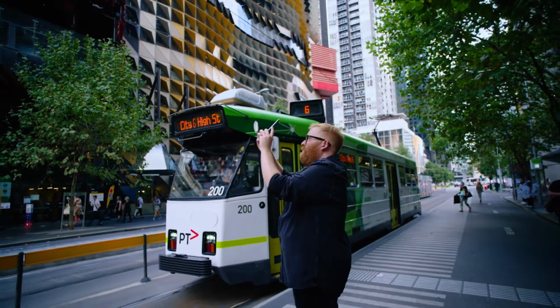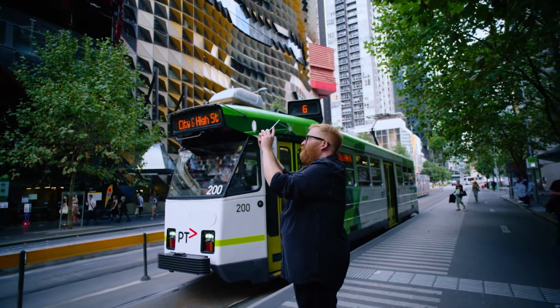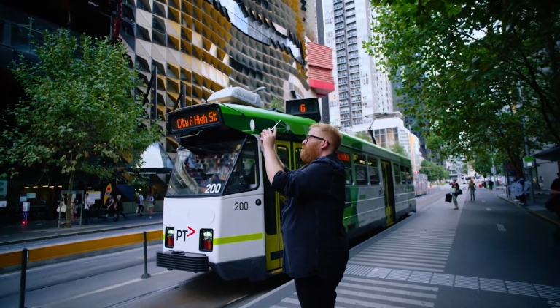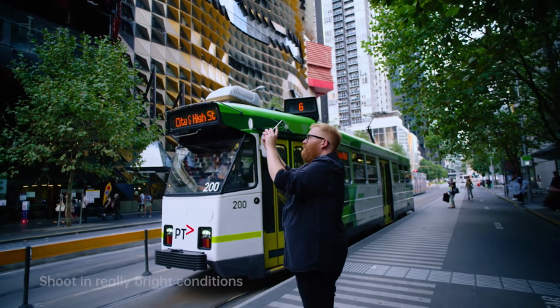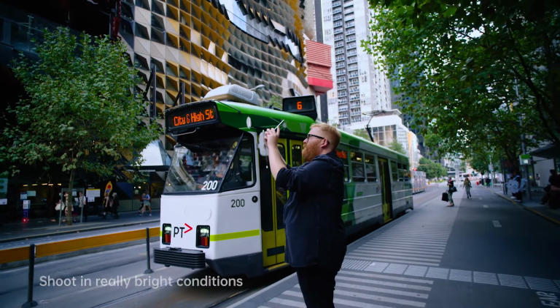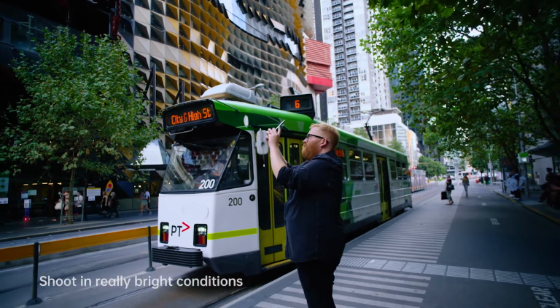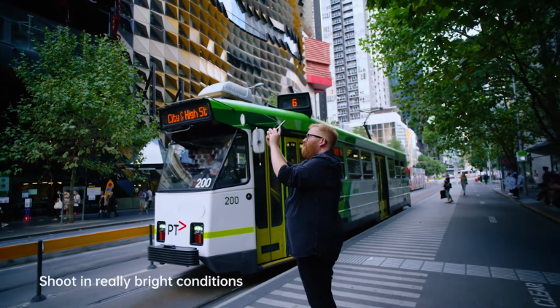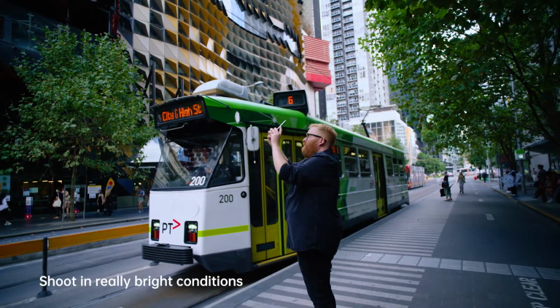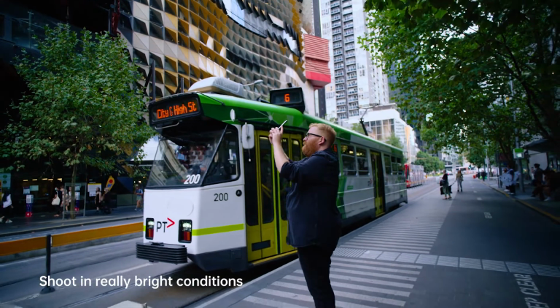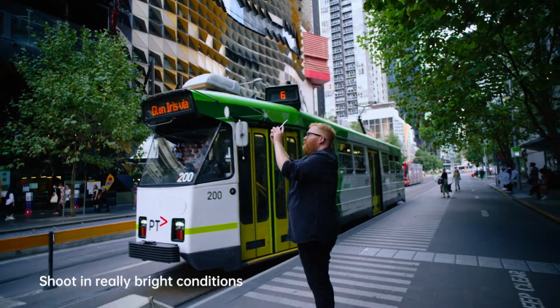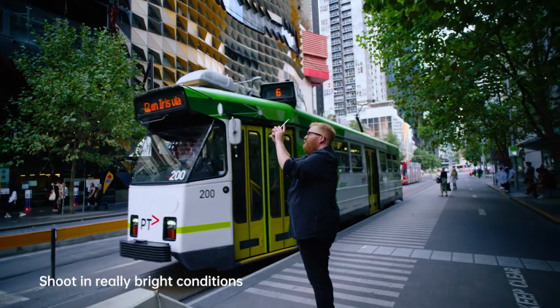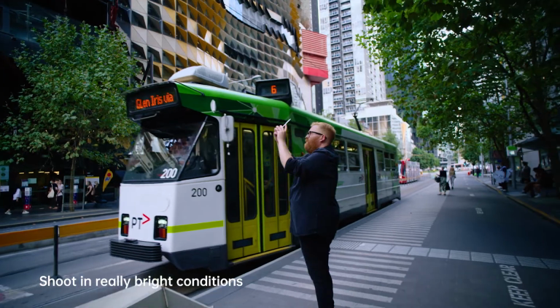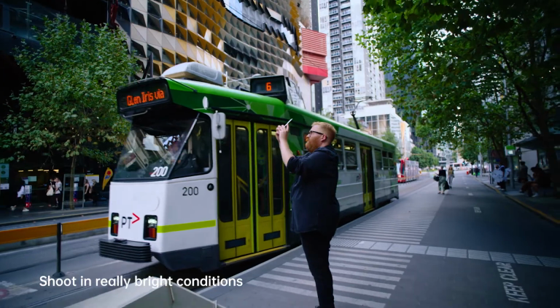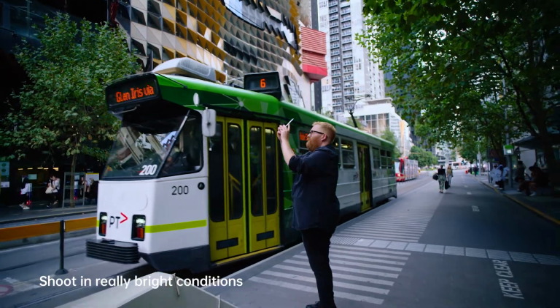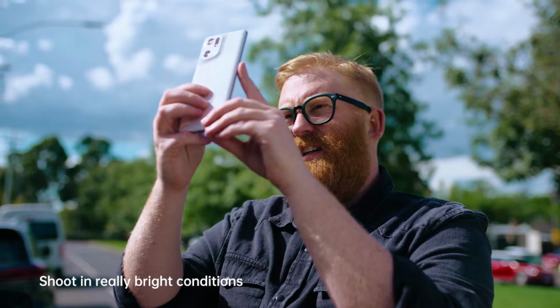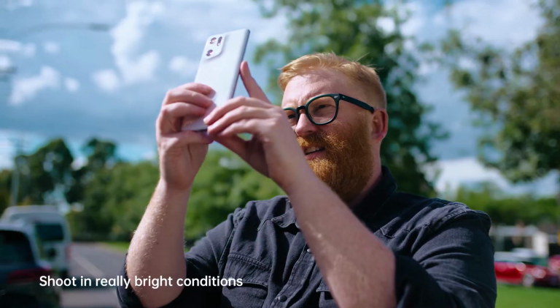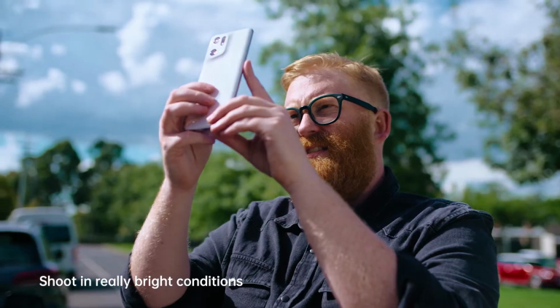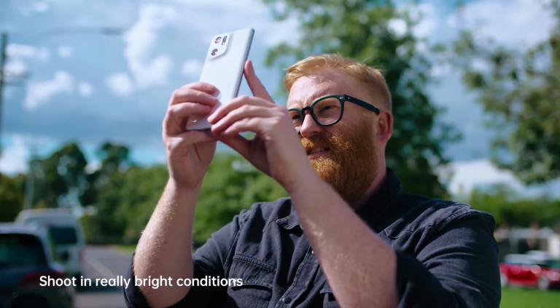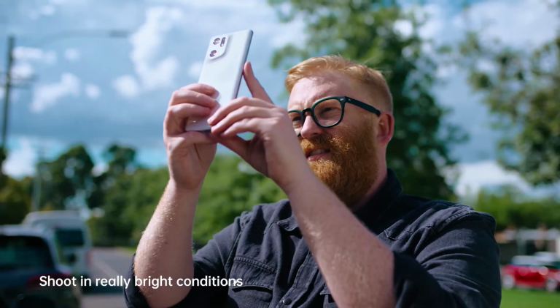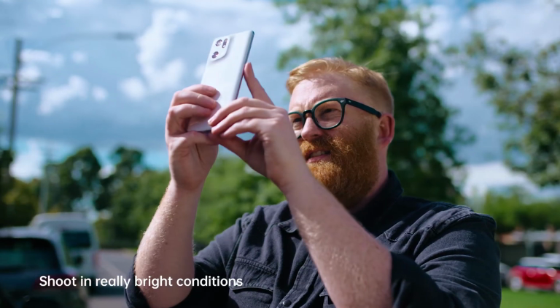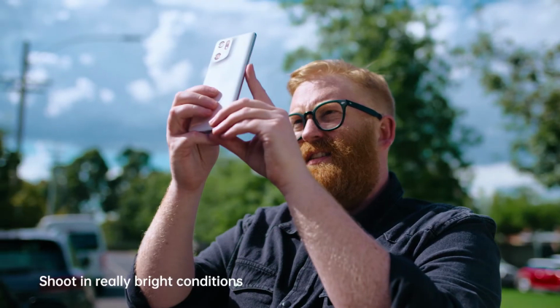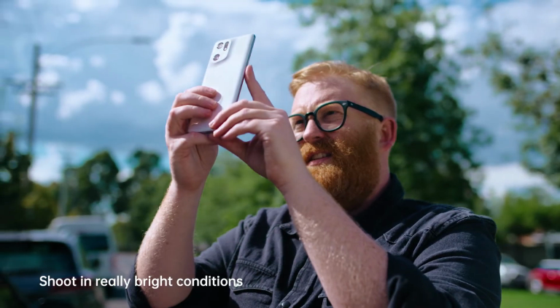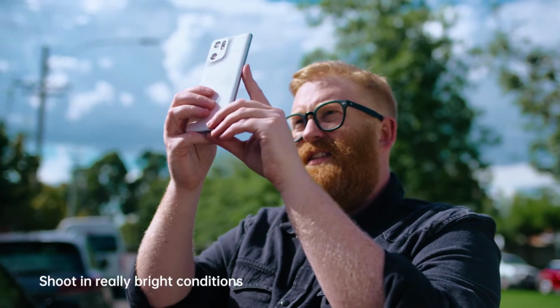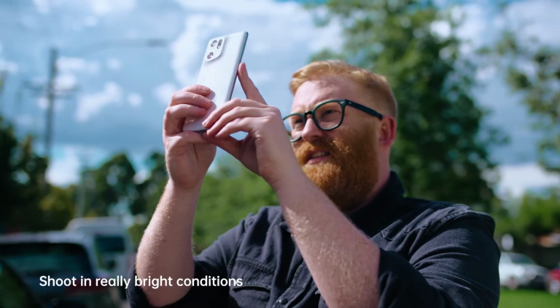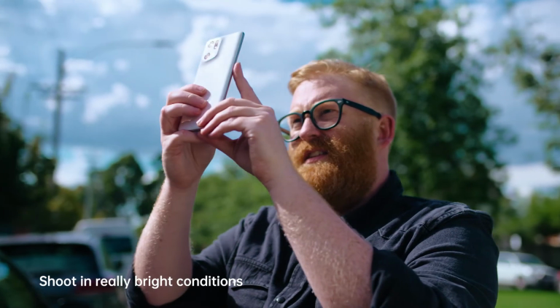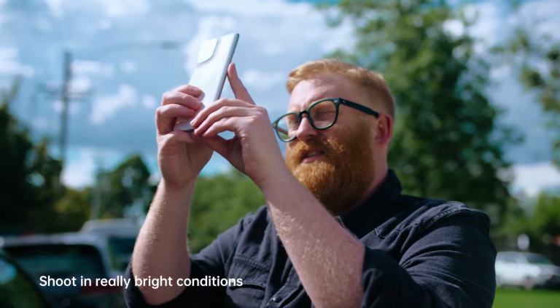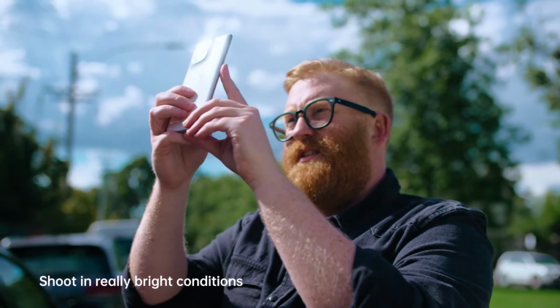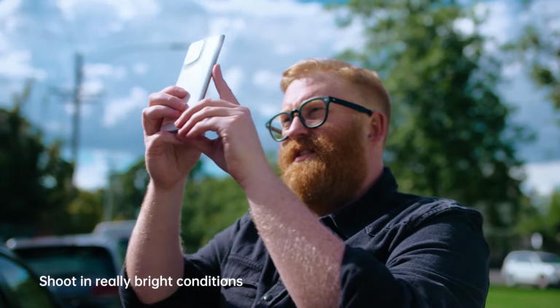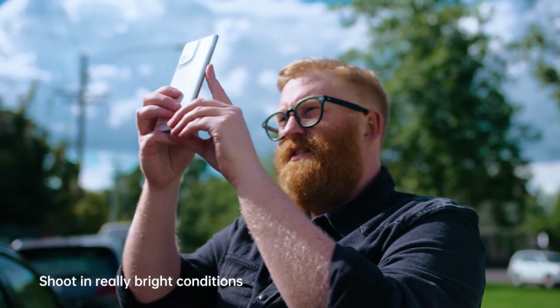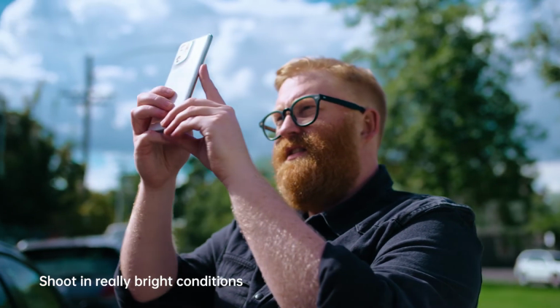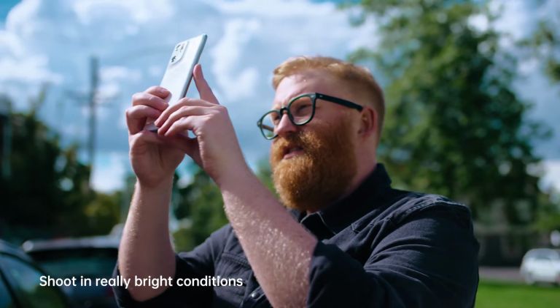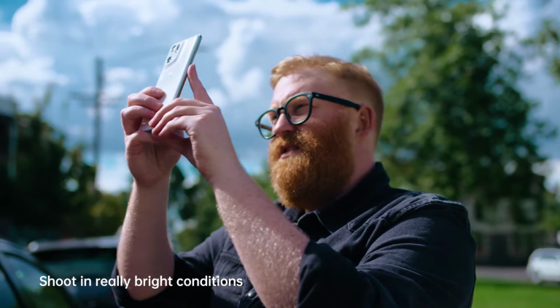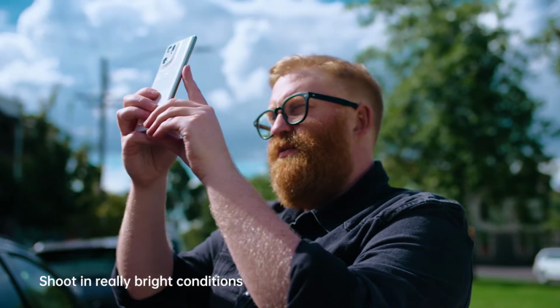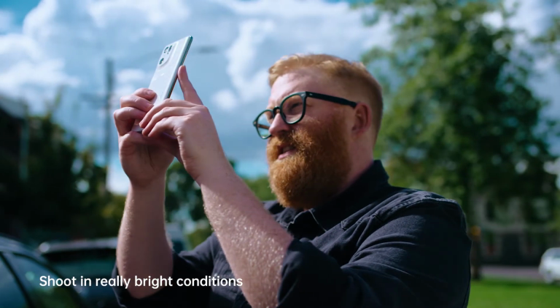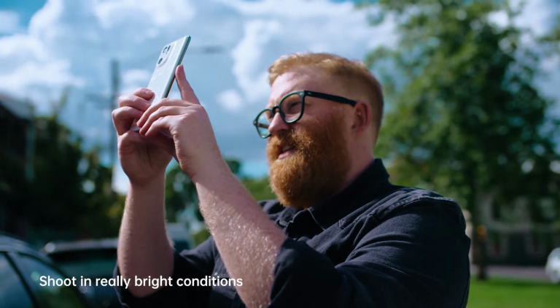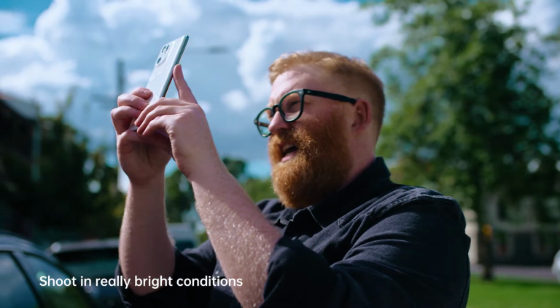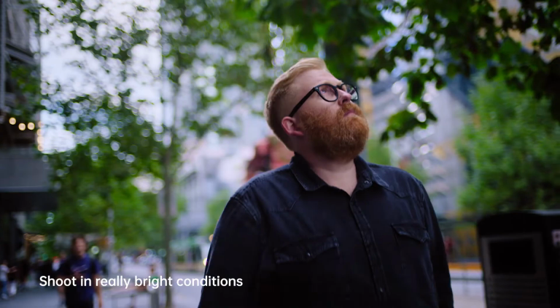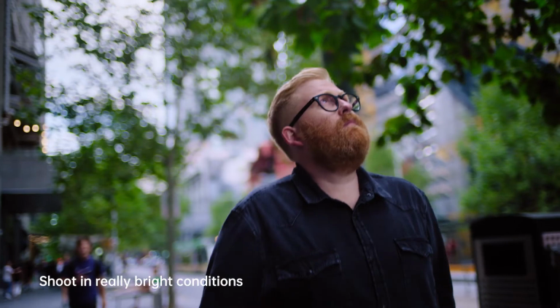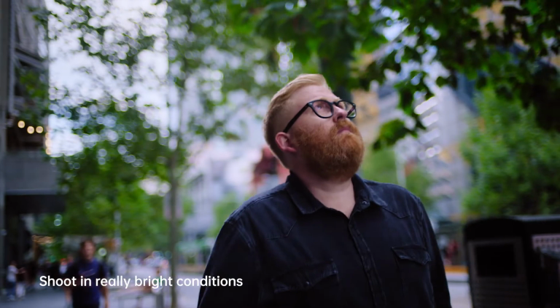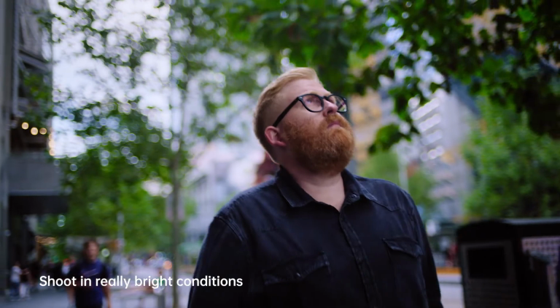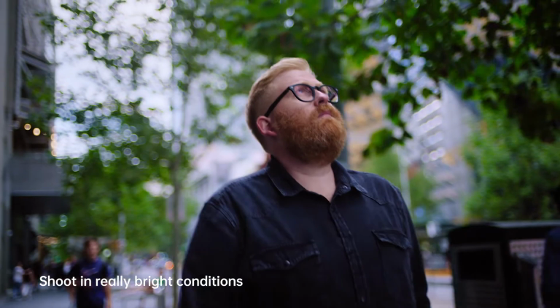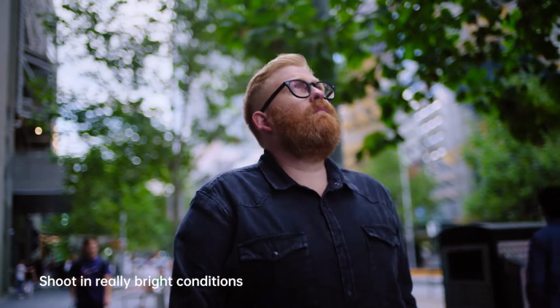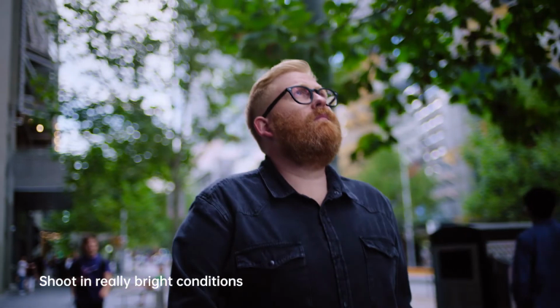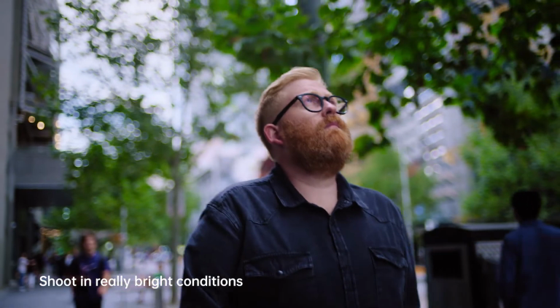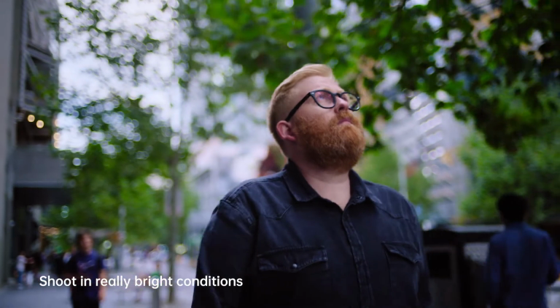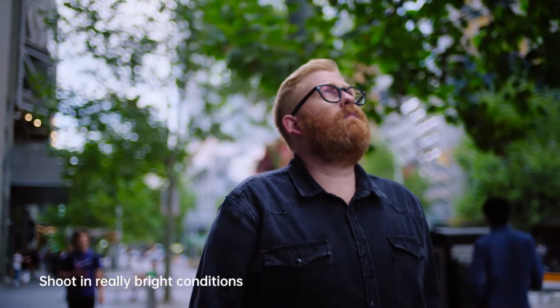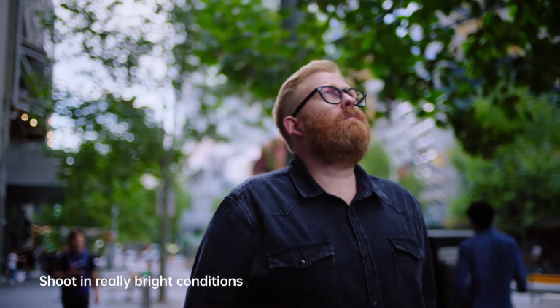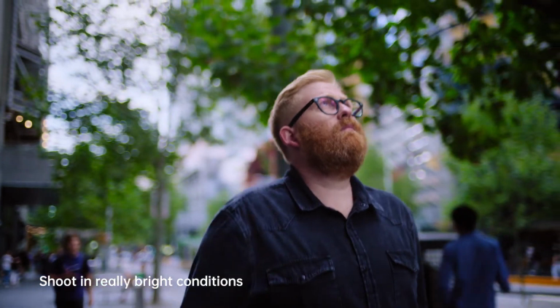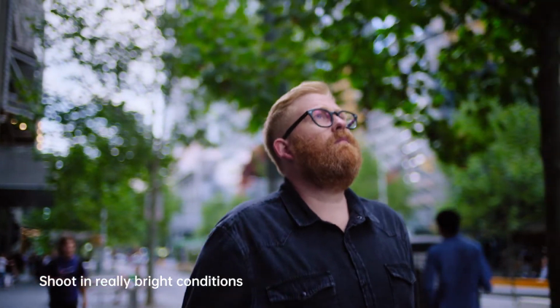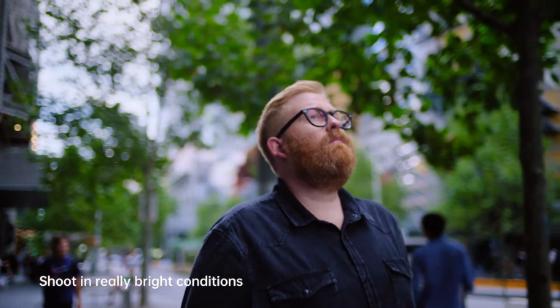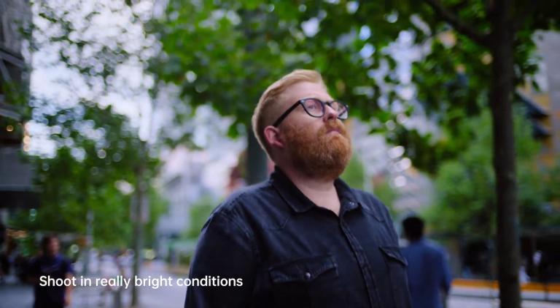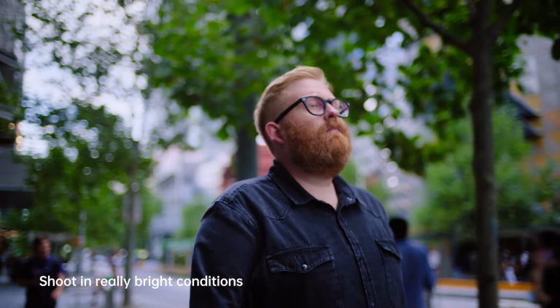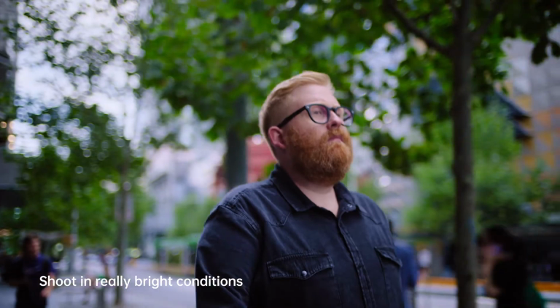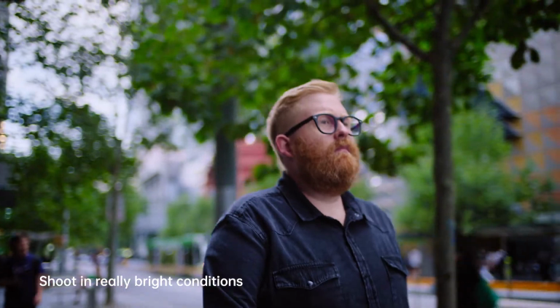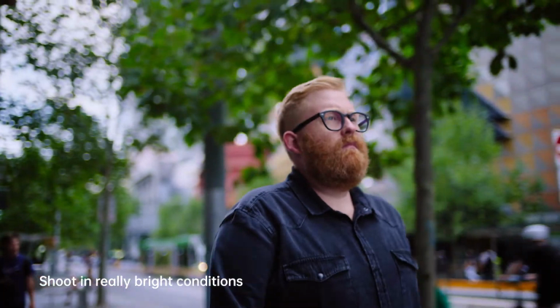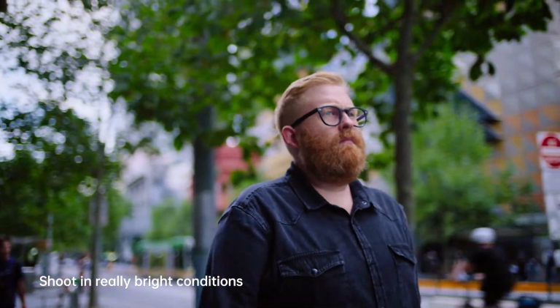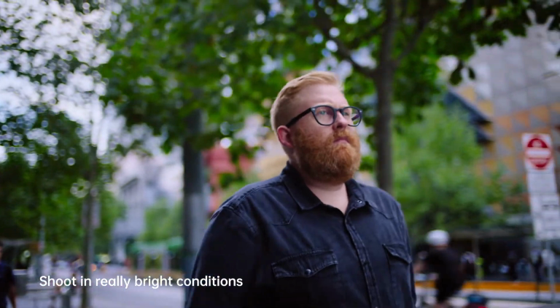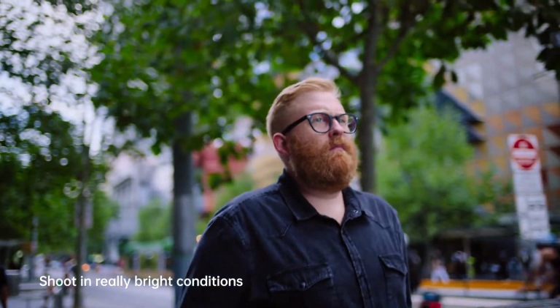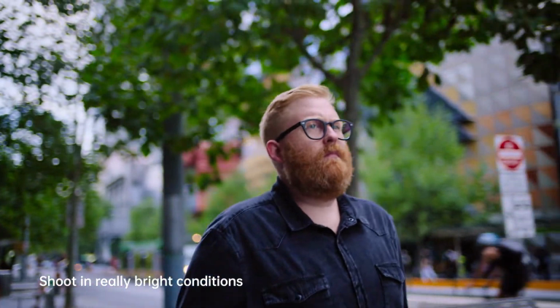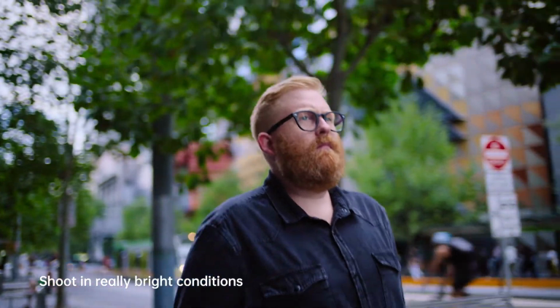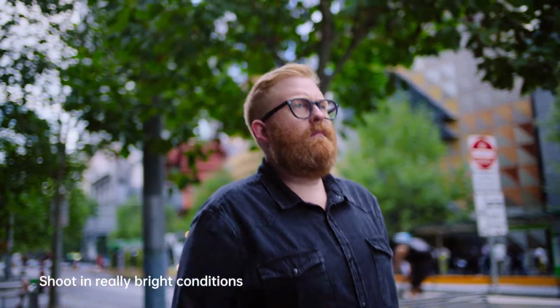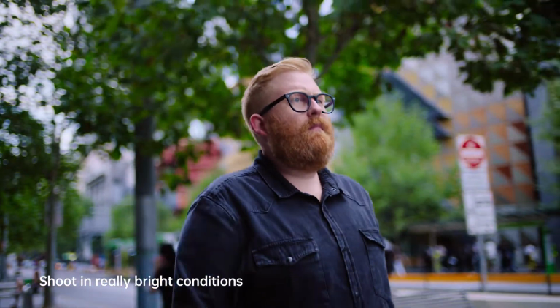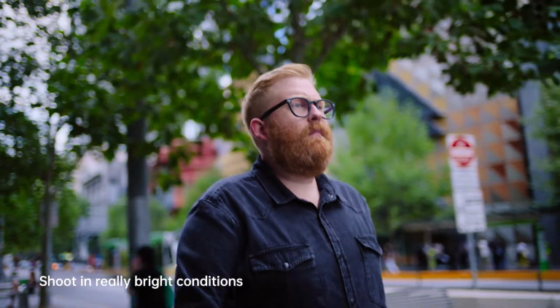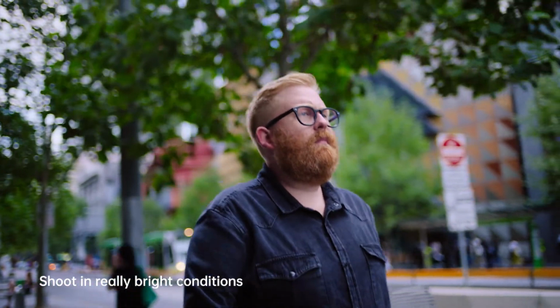For my particular aesthetic, really bright conditions is favourable. I'm looking for really good, strong front light midway through the day.